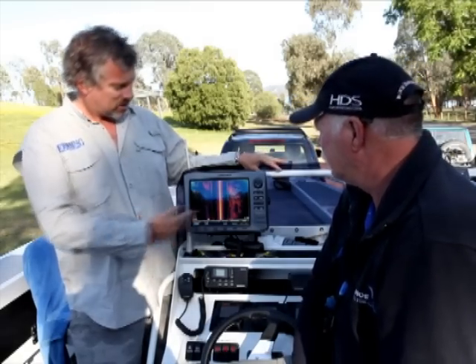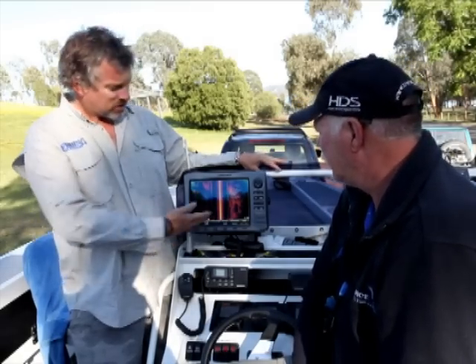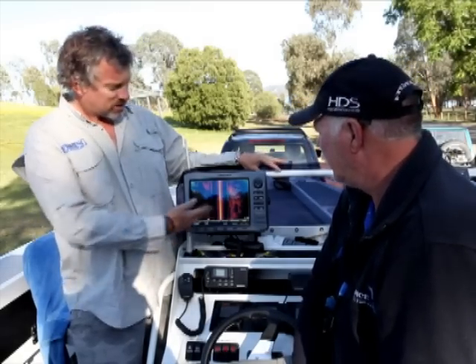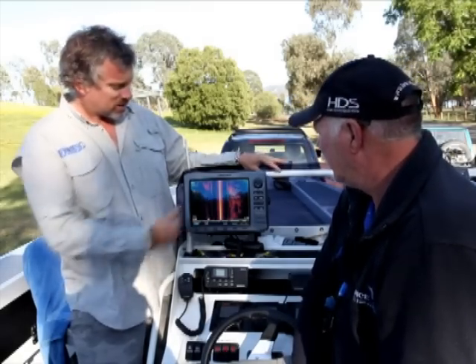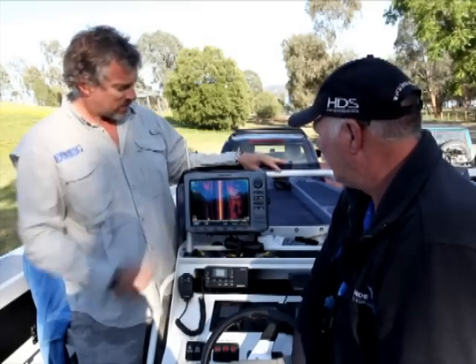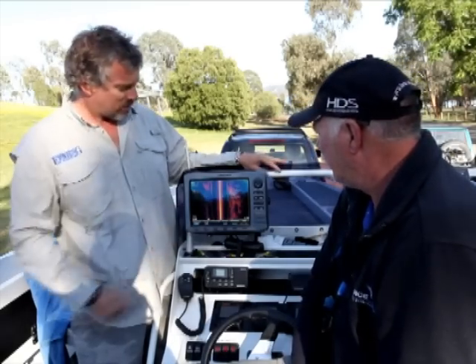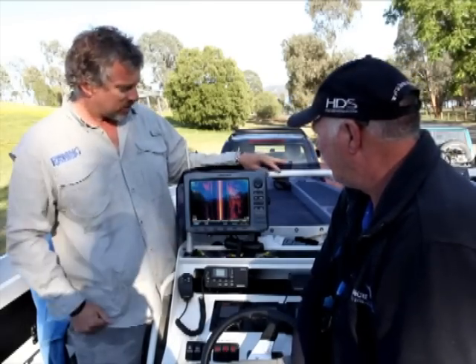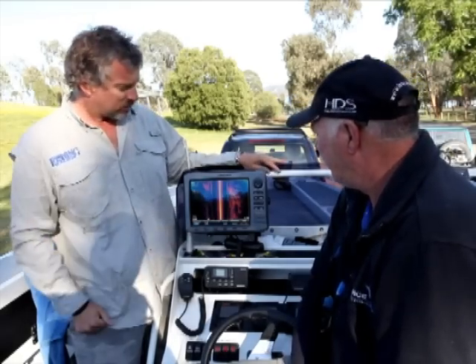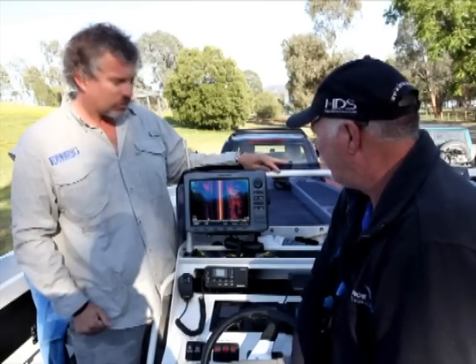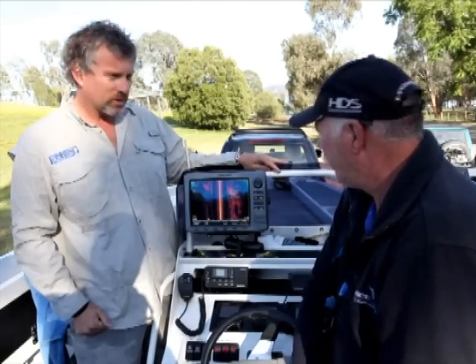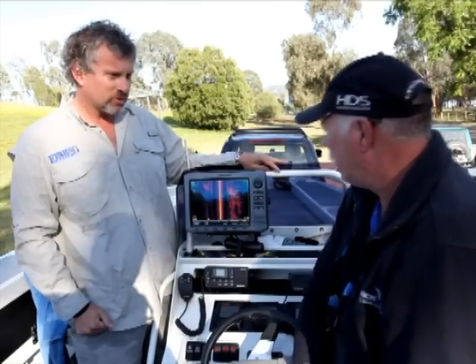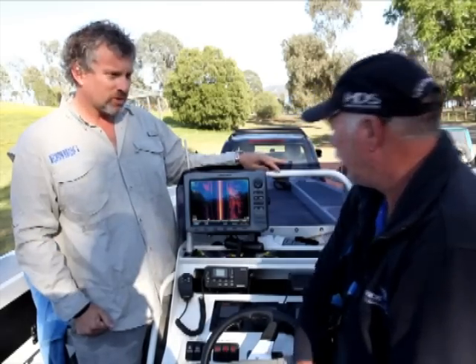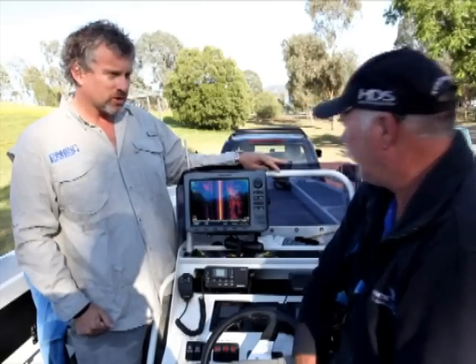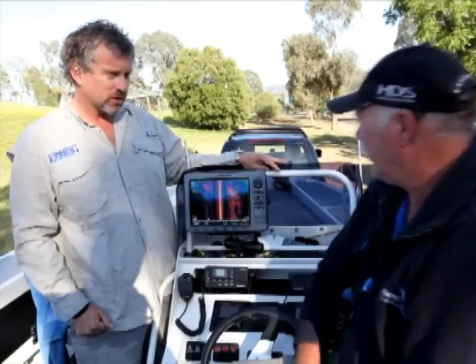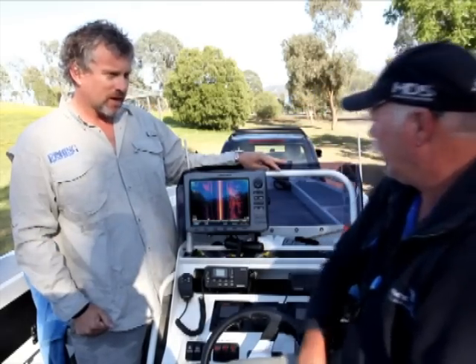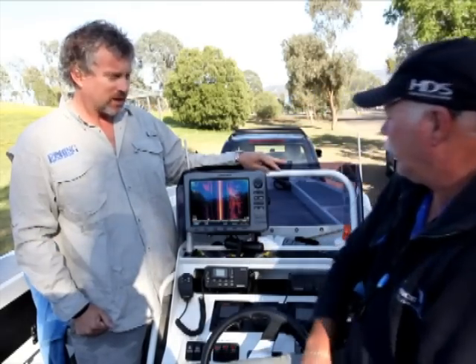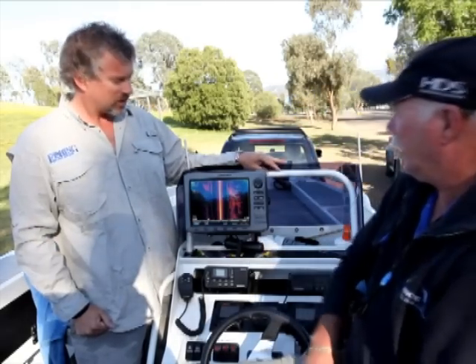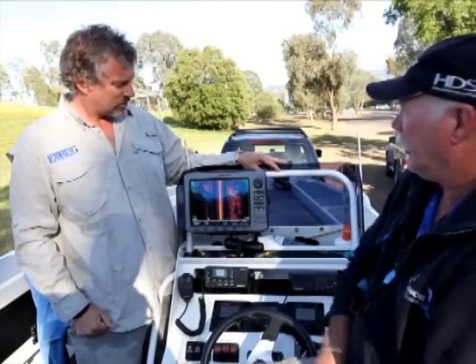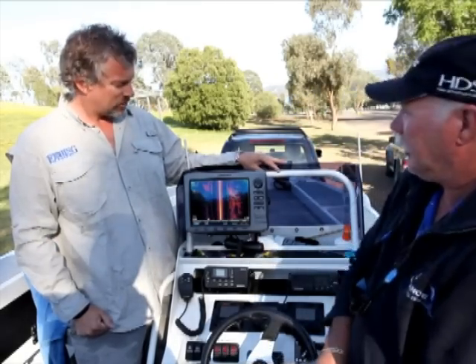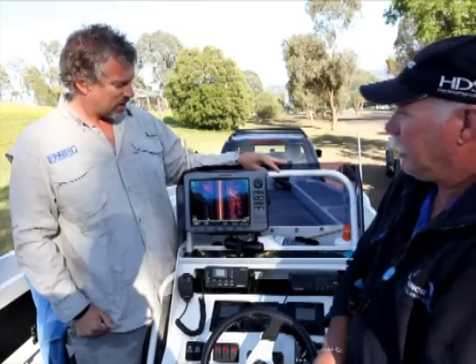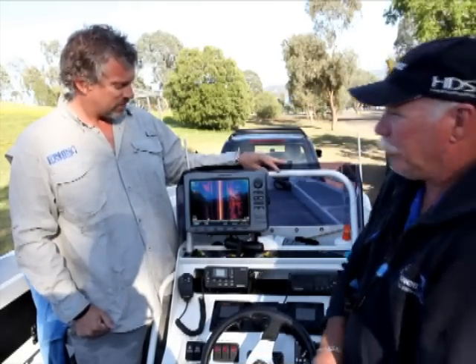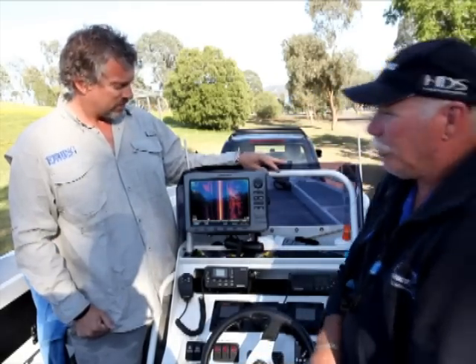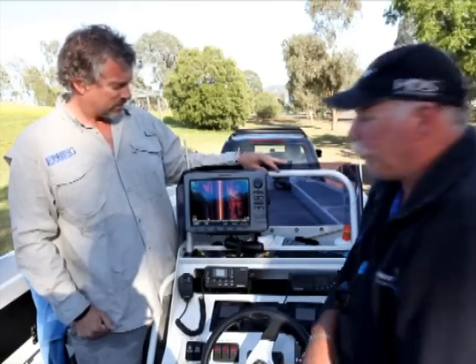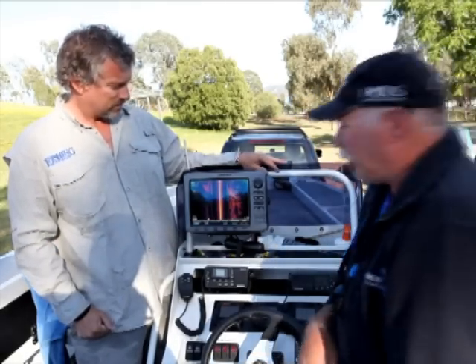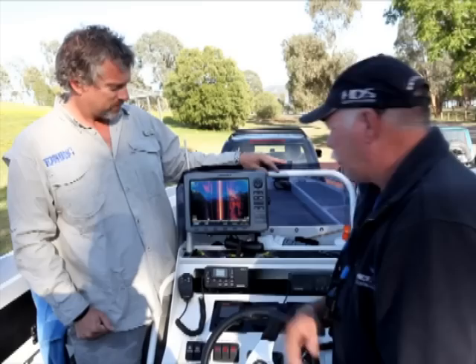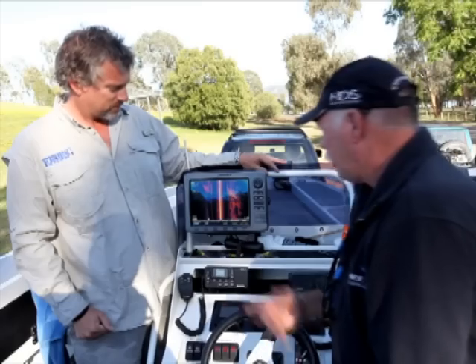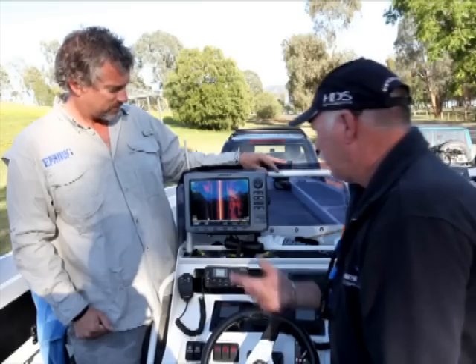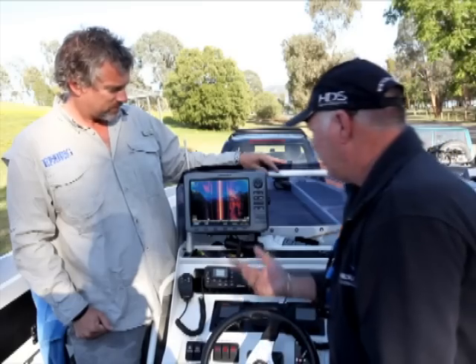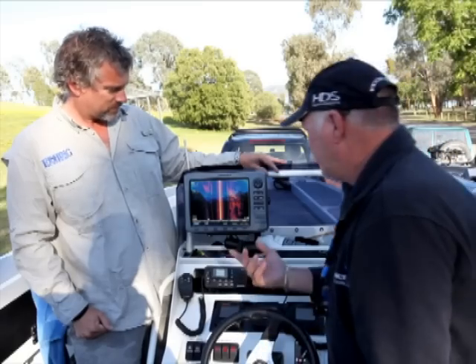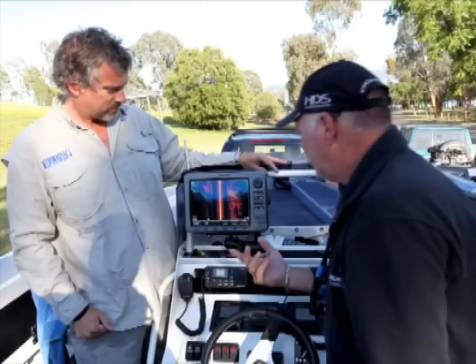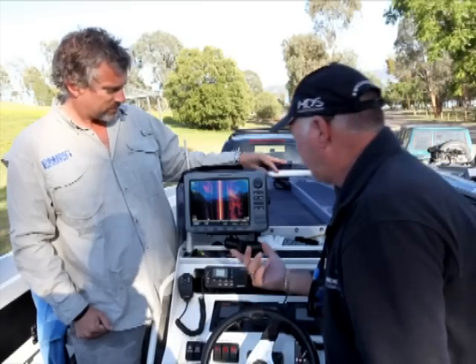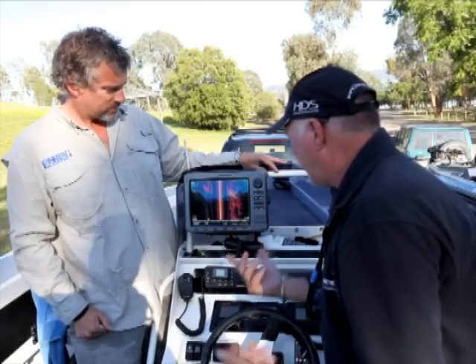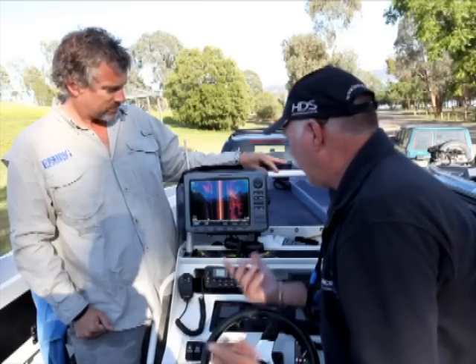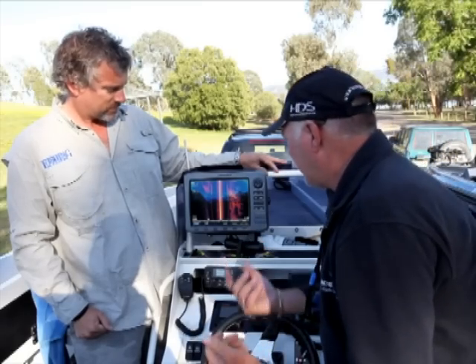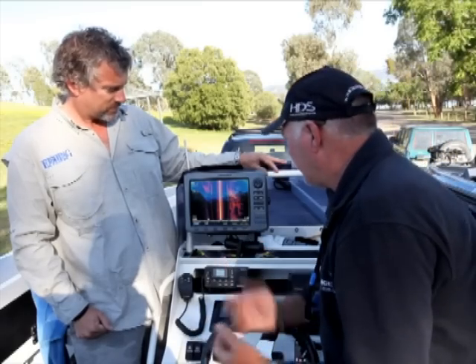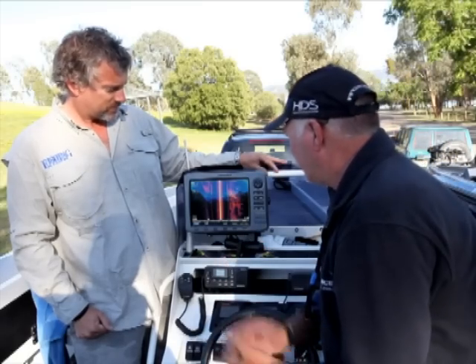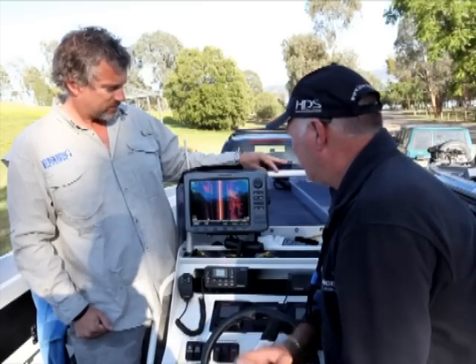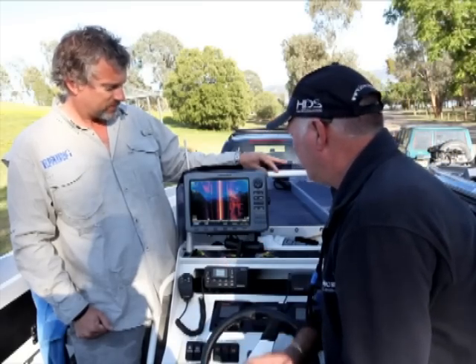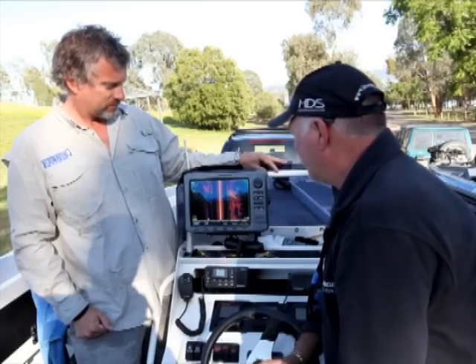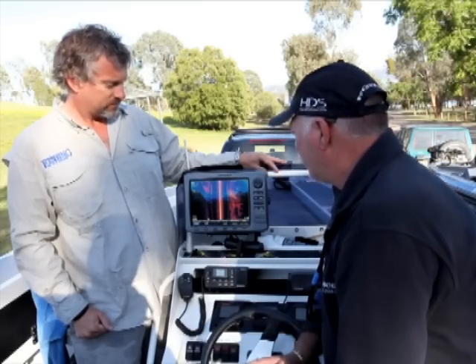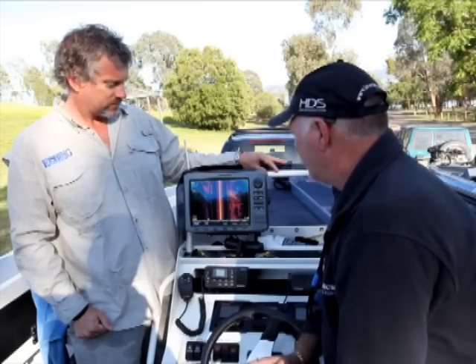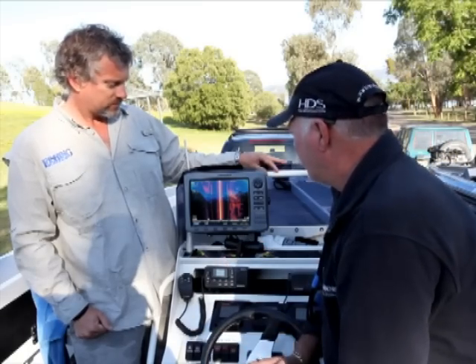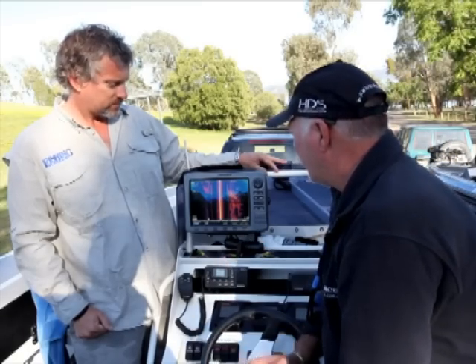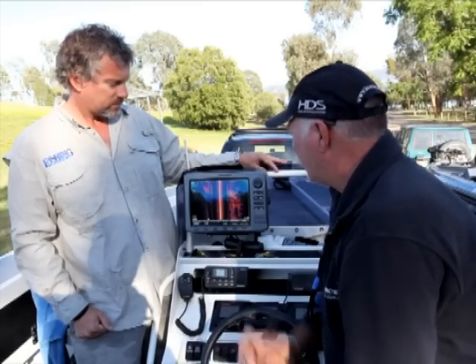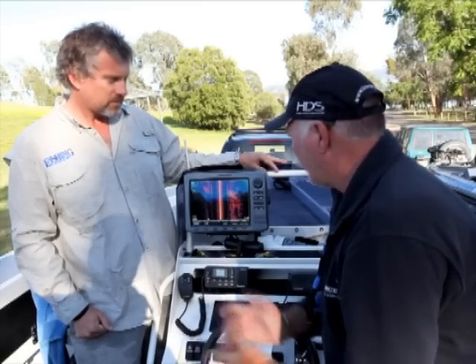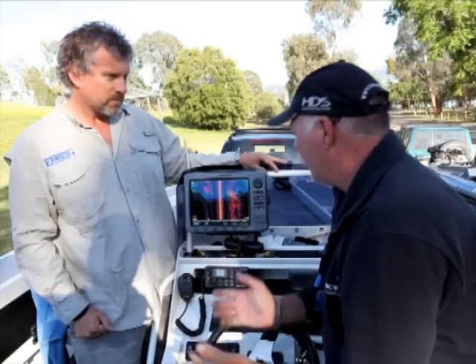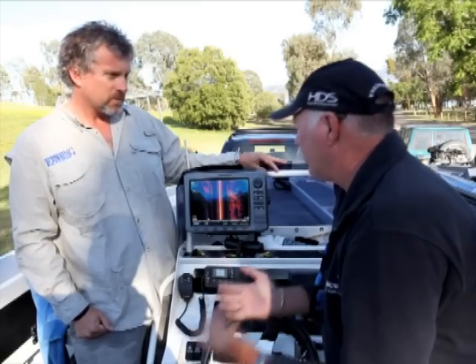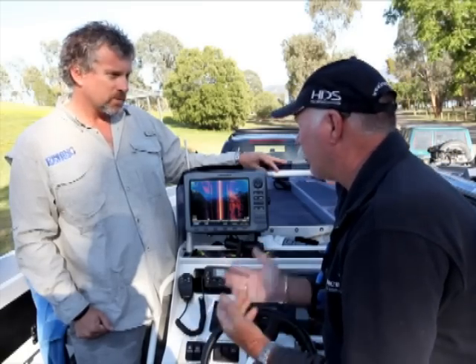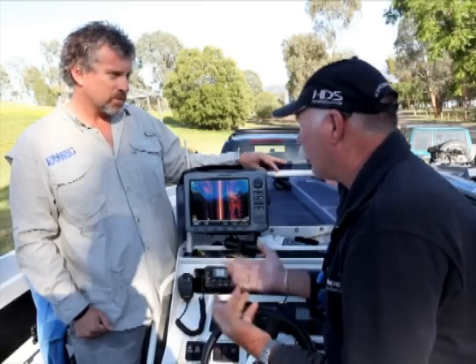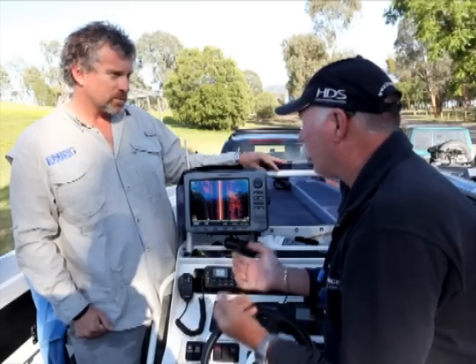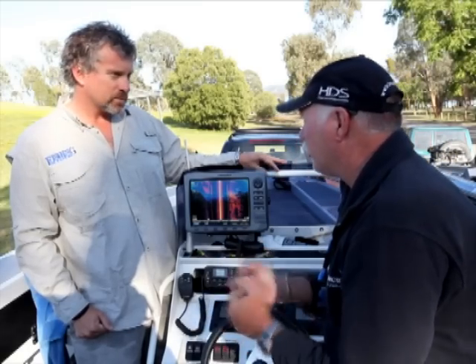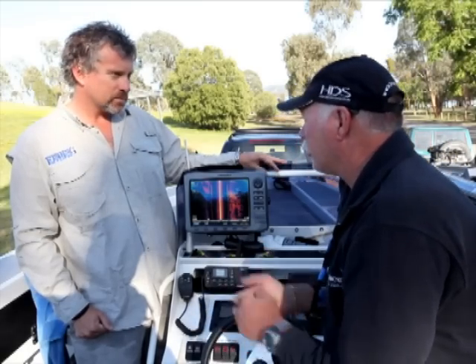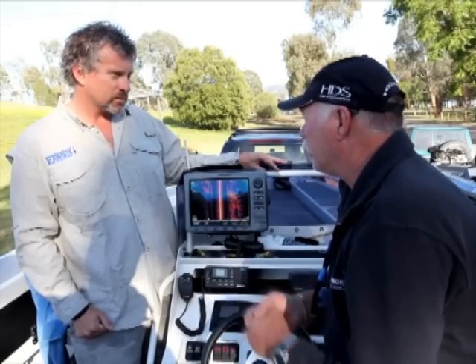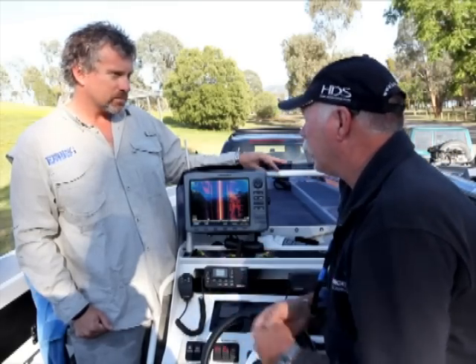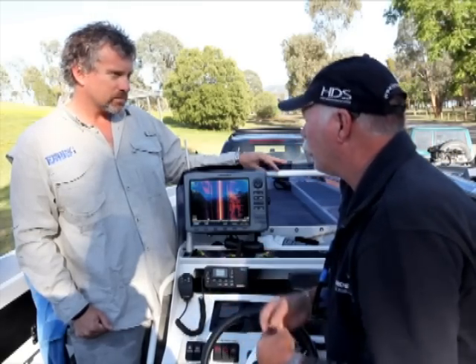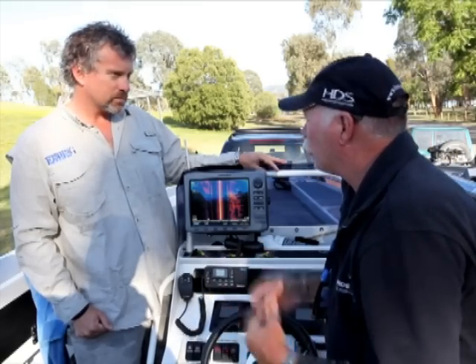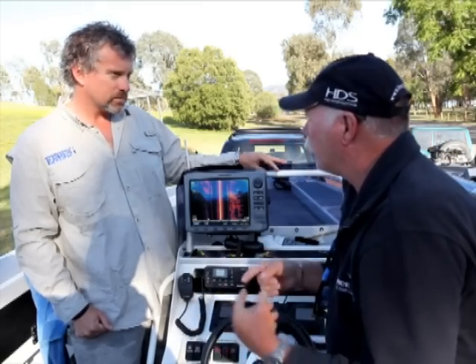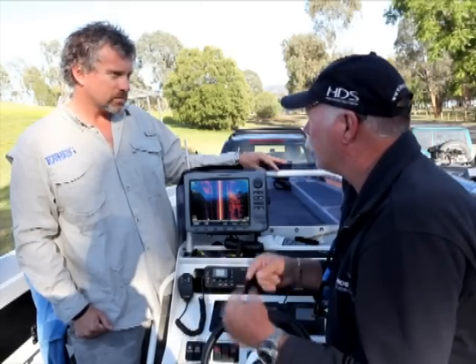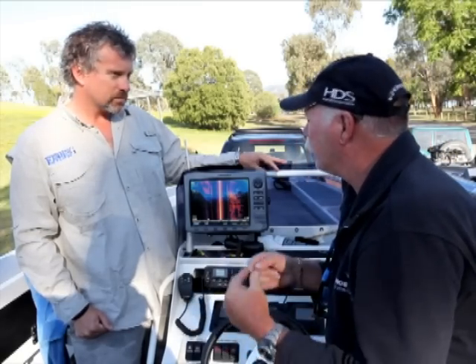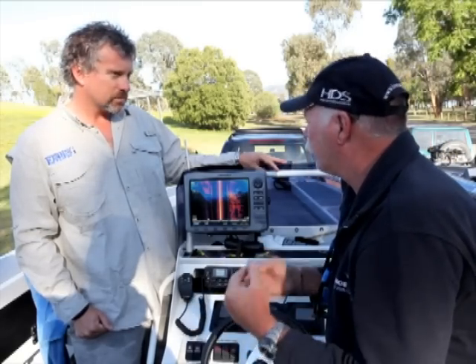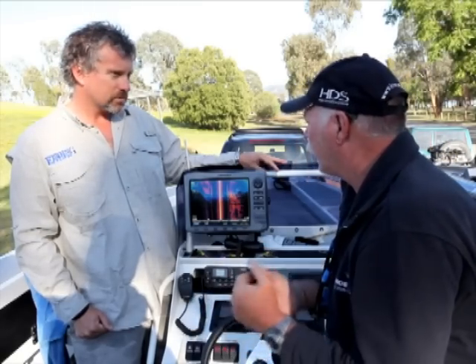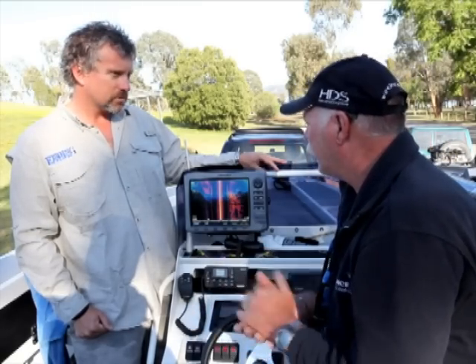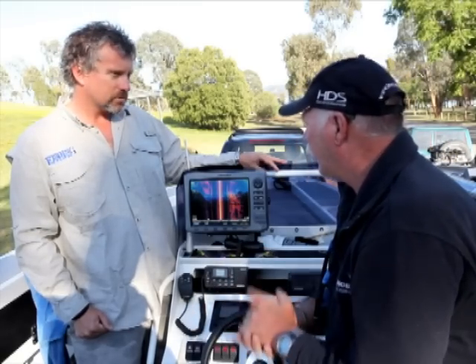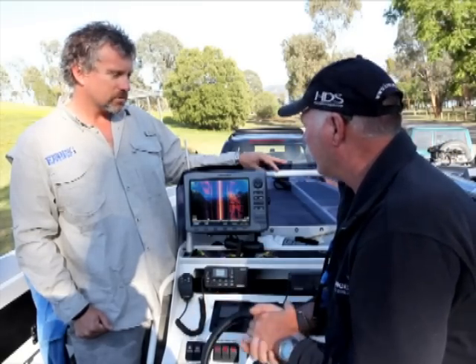Just run us through what Structure Scan can do, Dave. What Structure Scan does, Jim, is it shoots out to the left and right, and also shoots straight down.